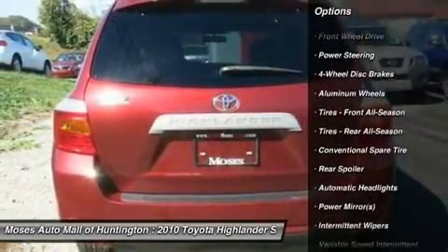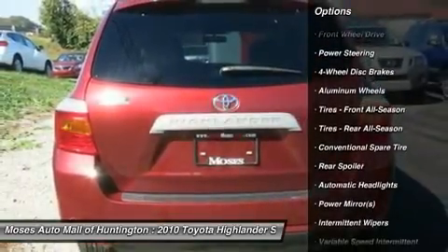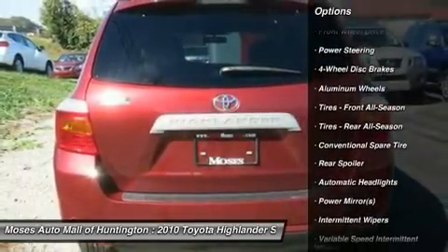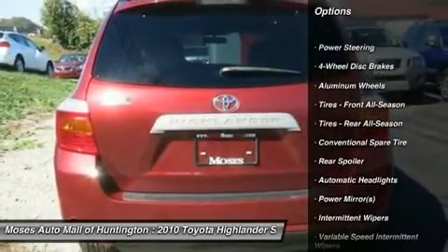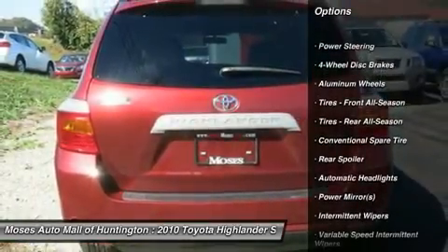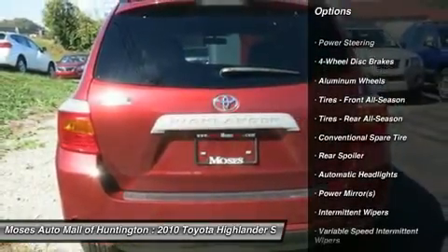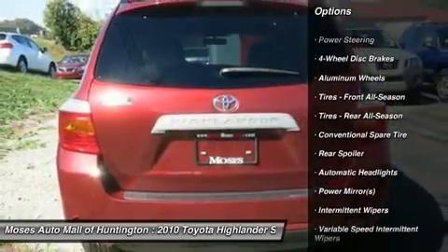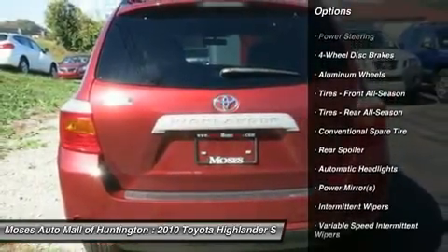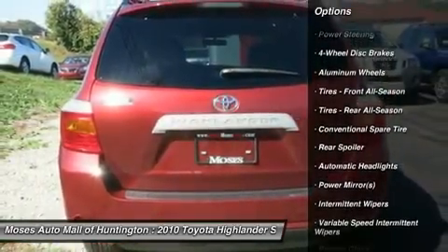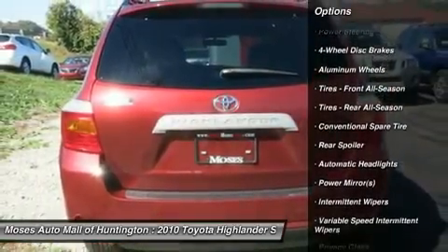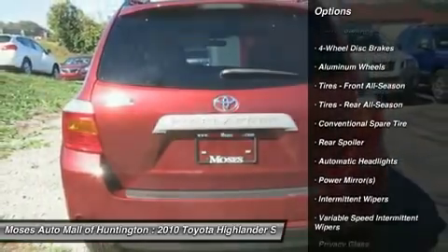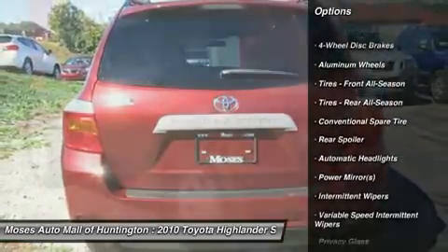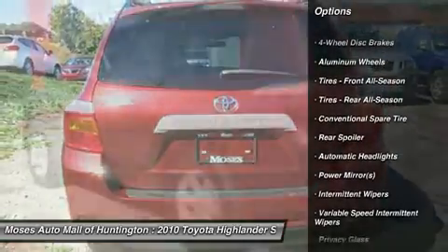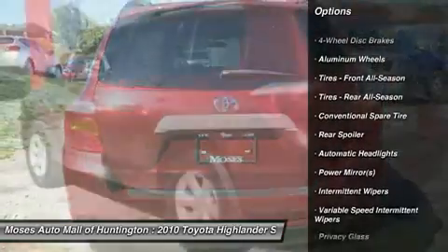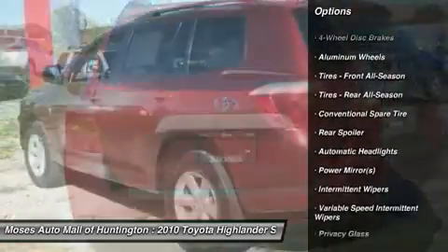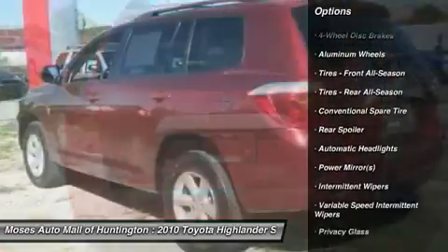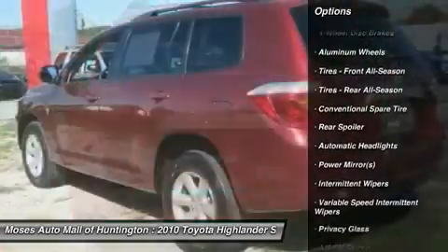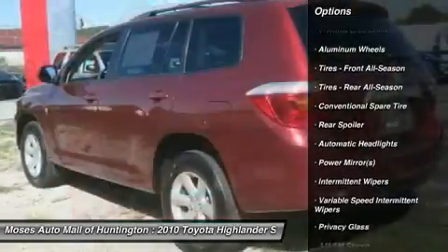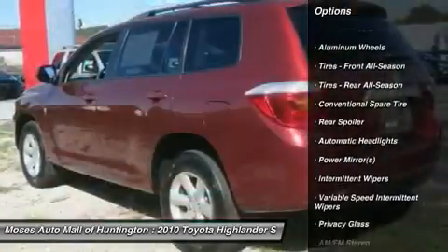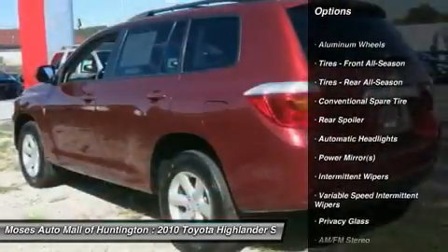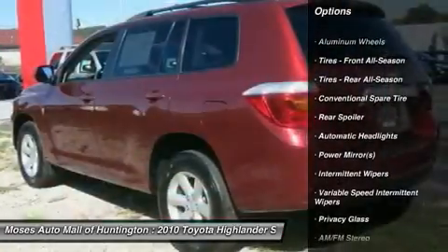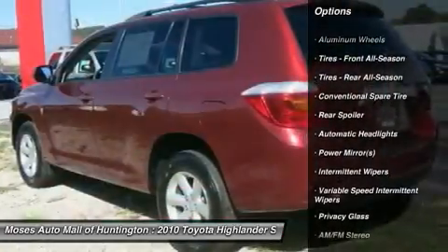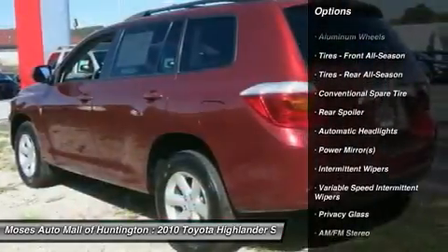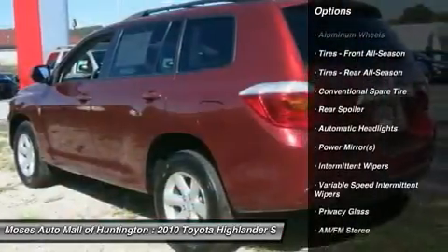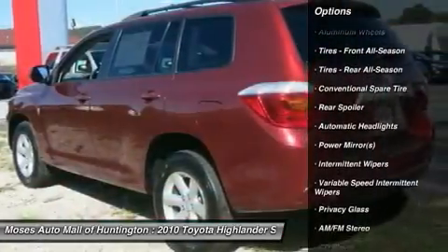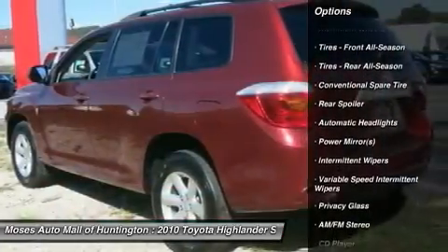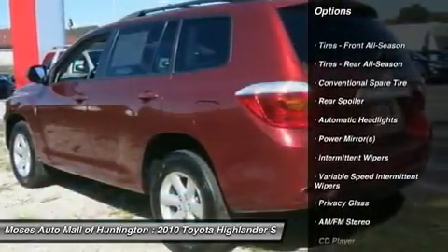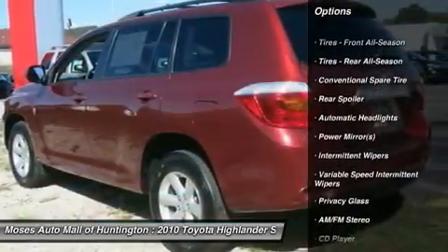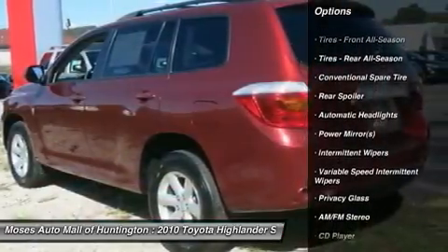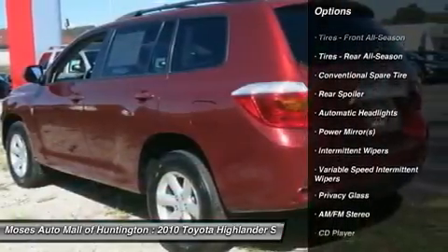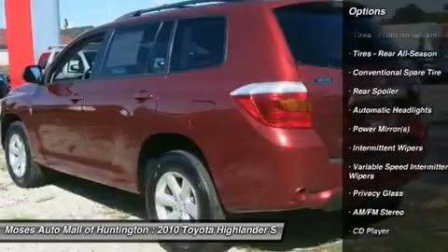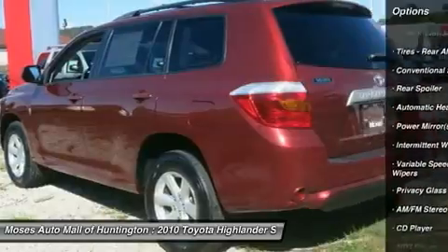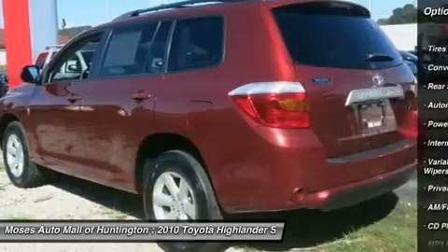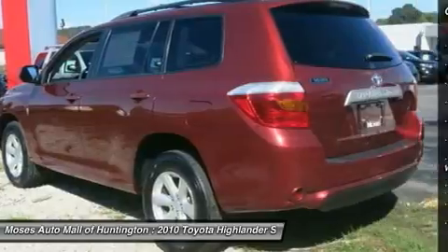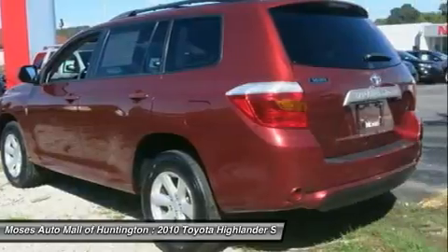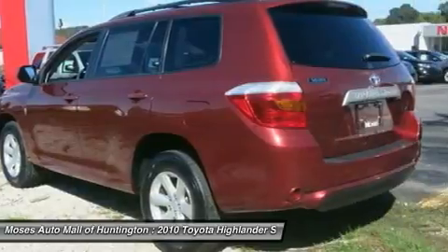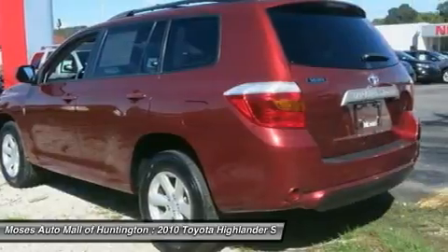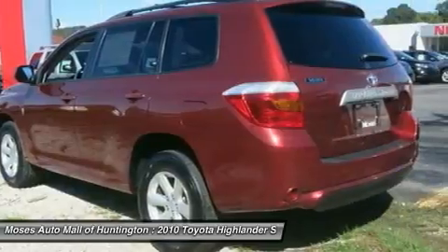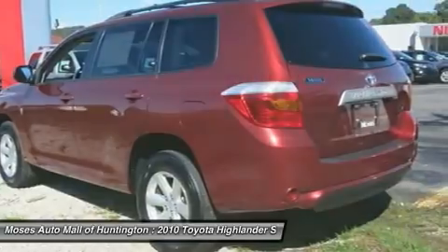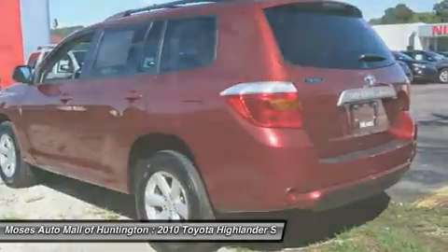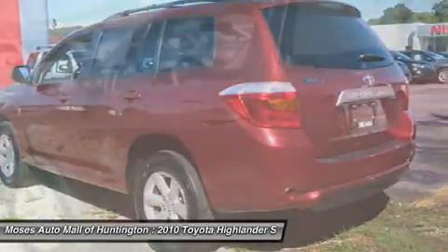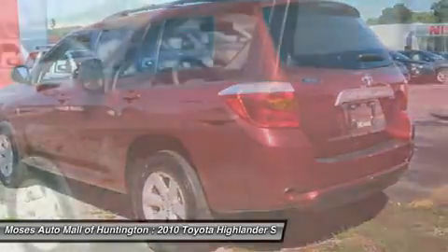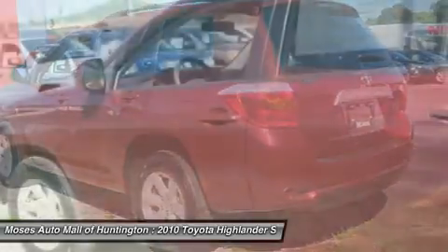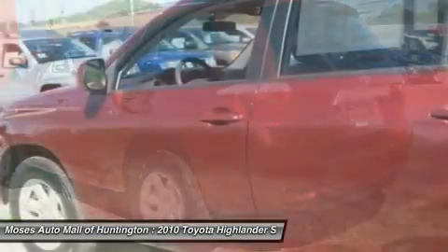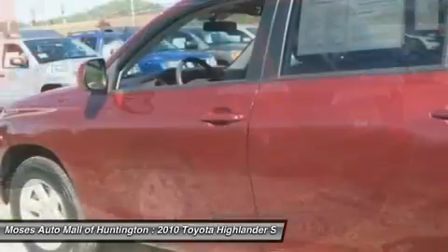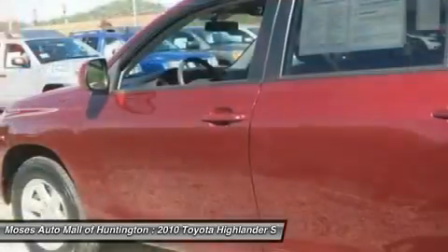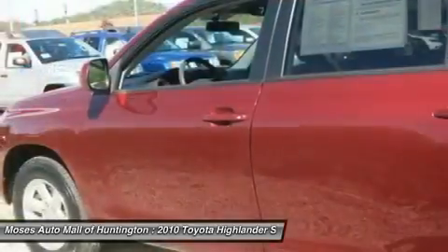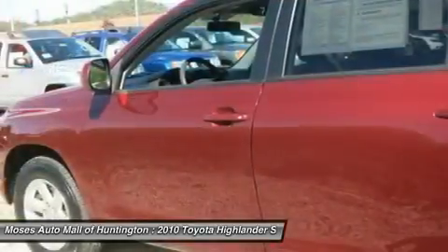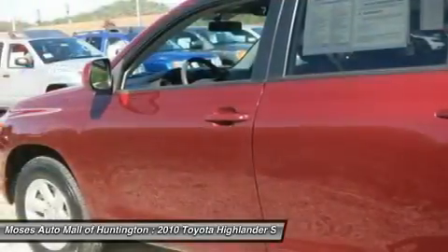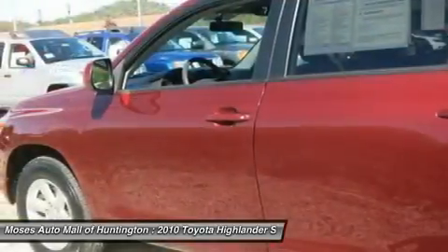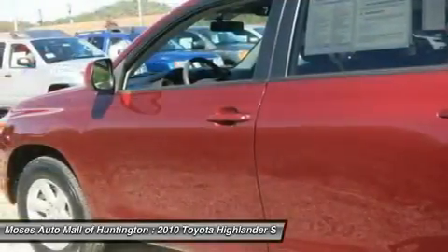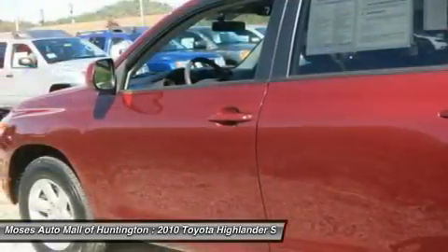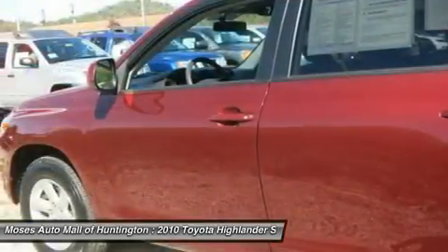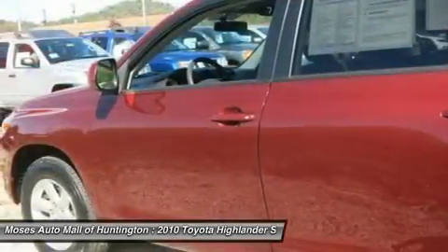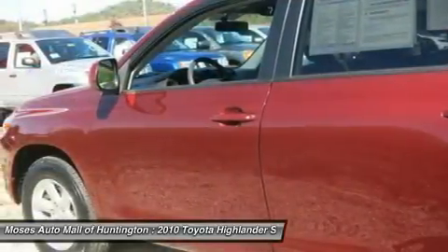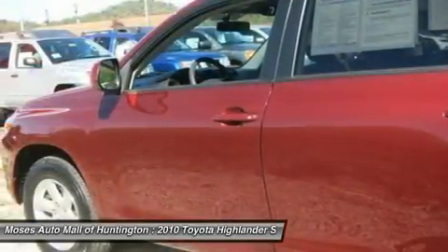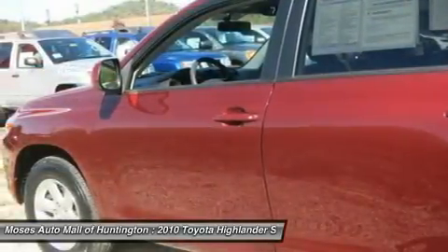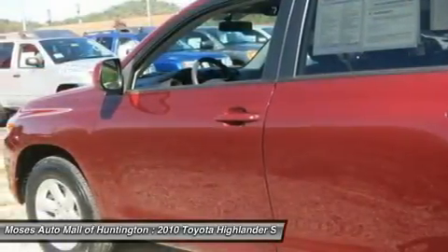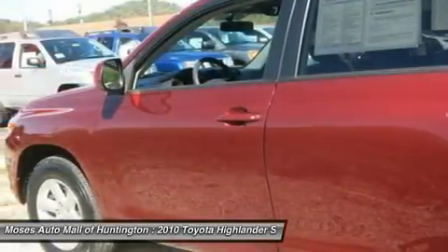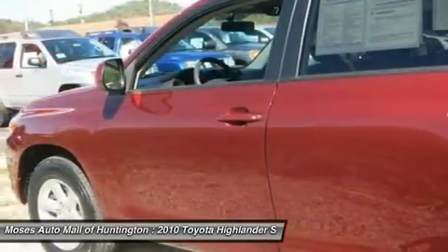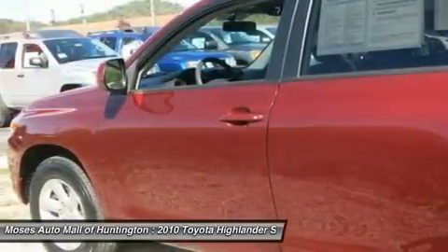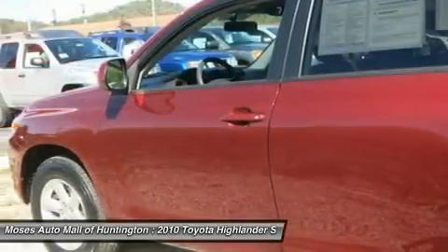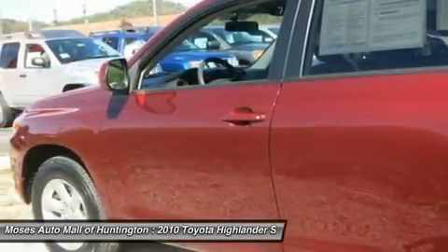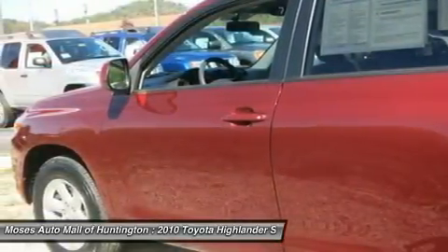Additional features include a 12V/120W power outlet, power mirrors, automatic headlights, front and rear climate control, luggage rack, and reclining second row seats.